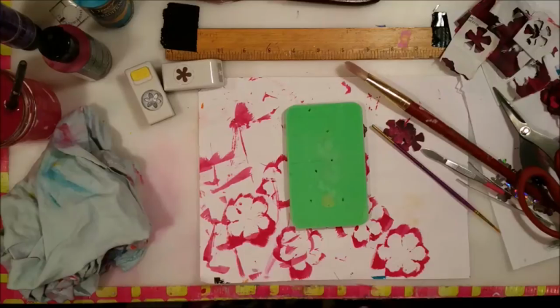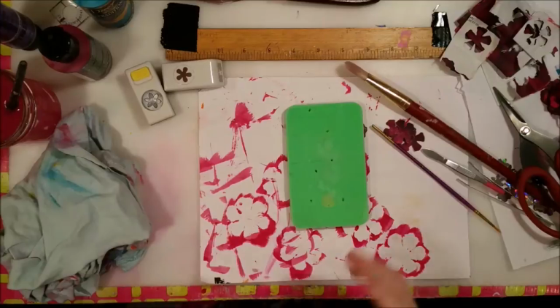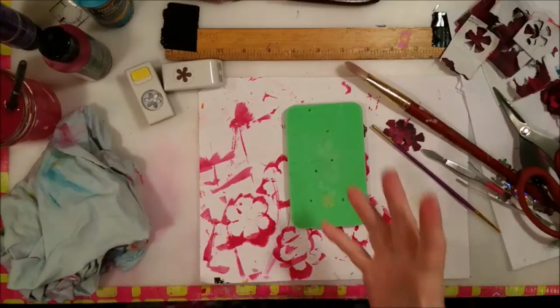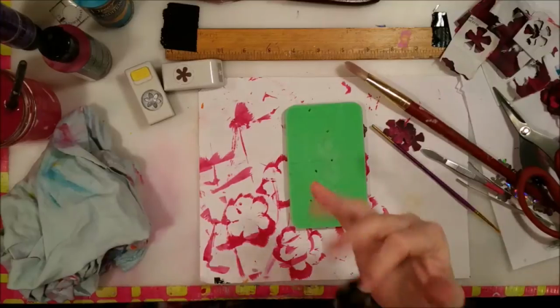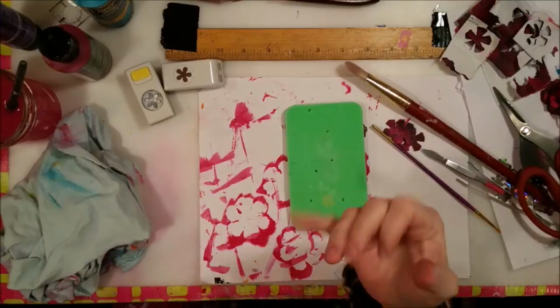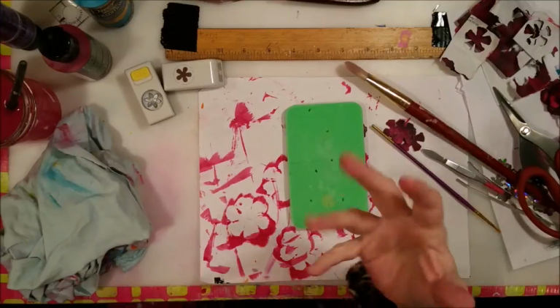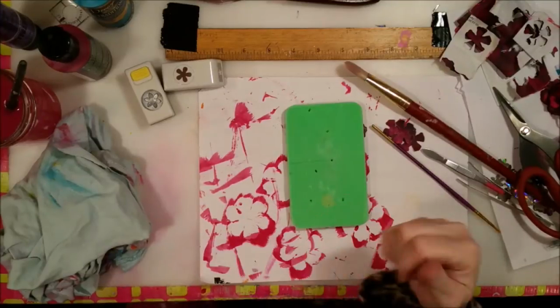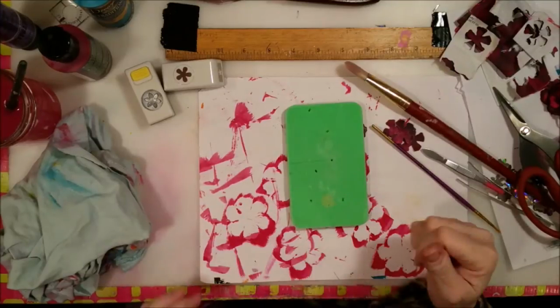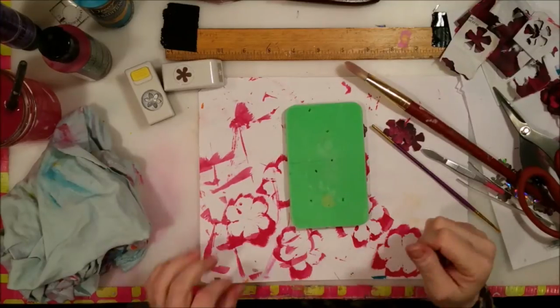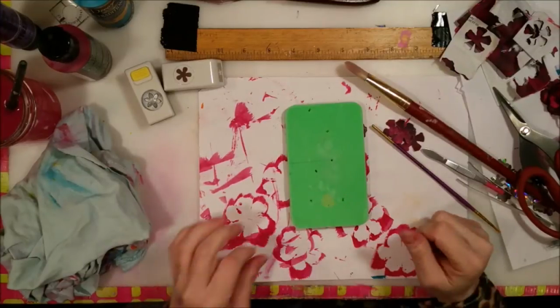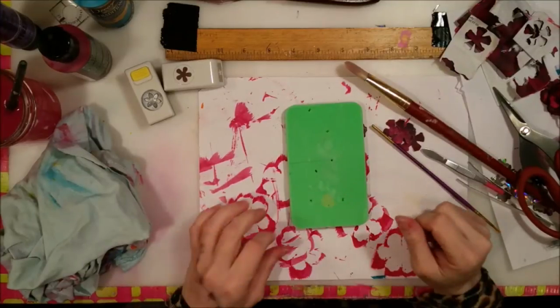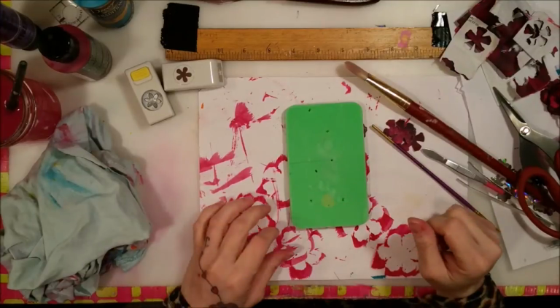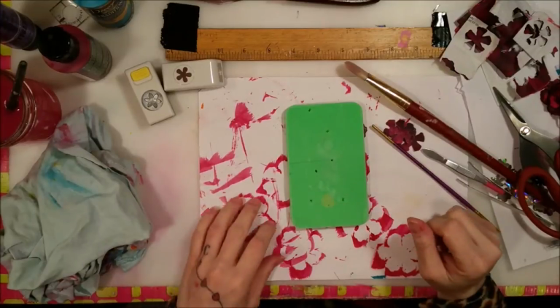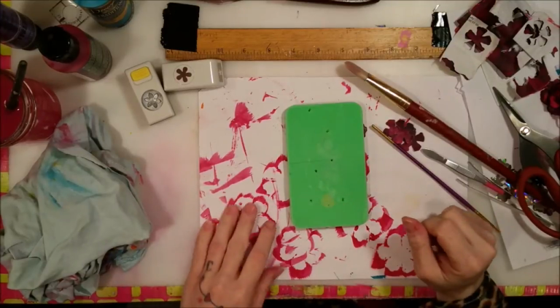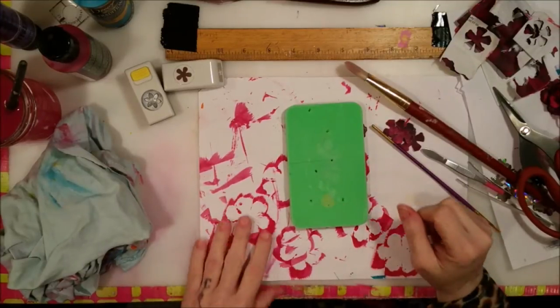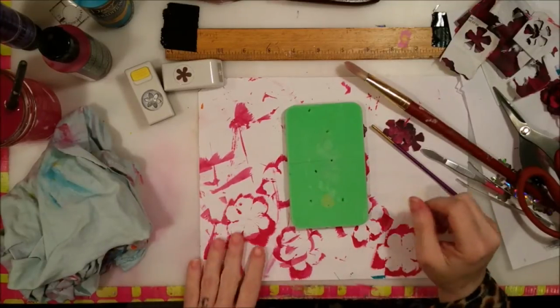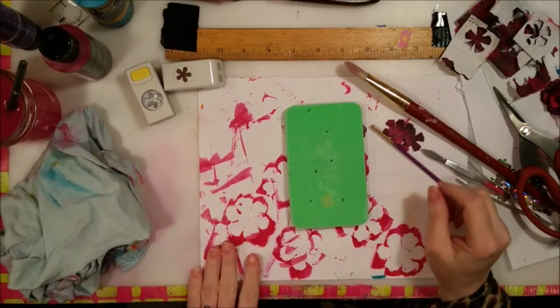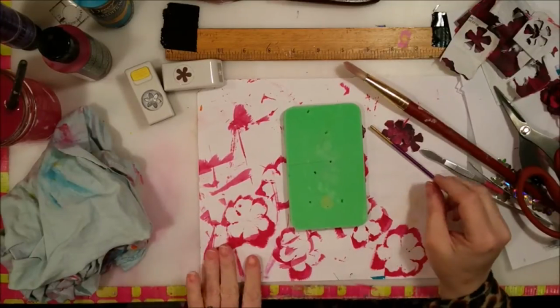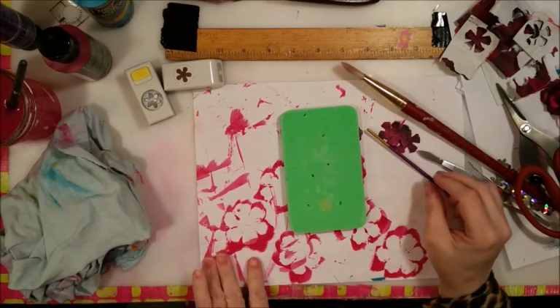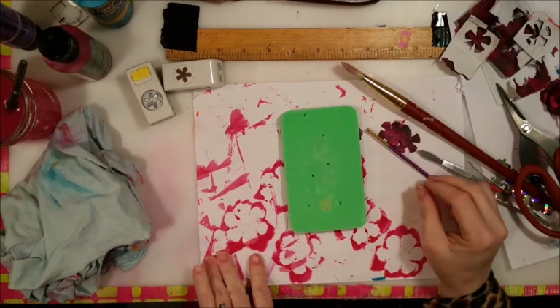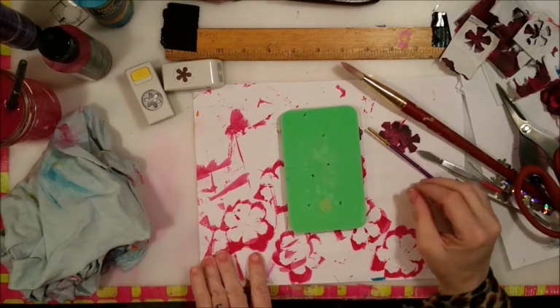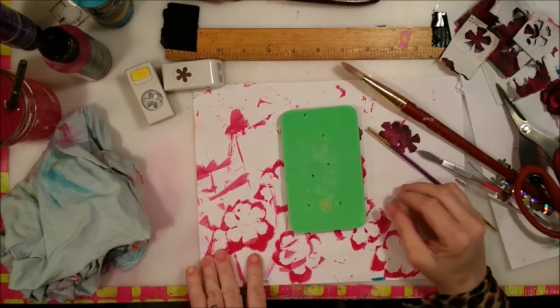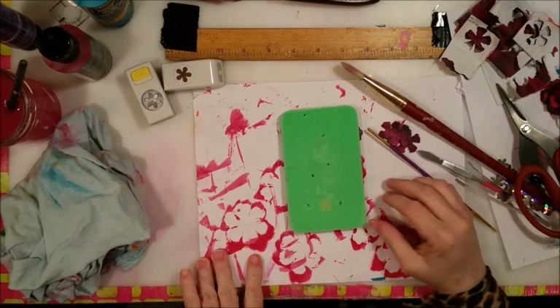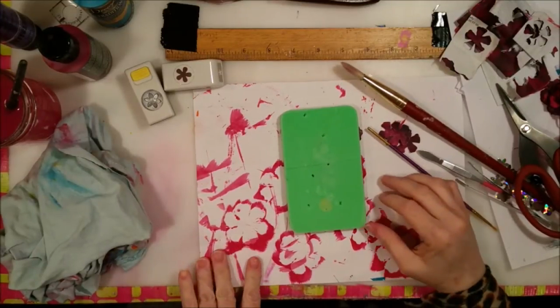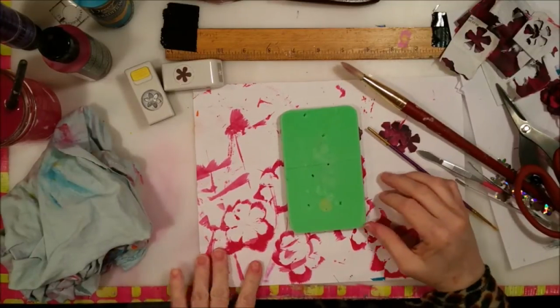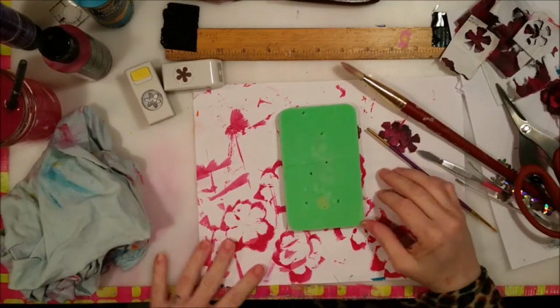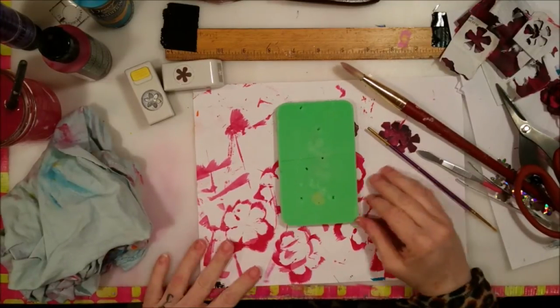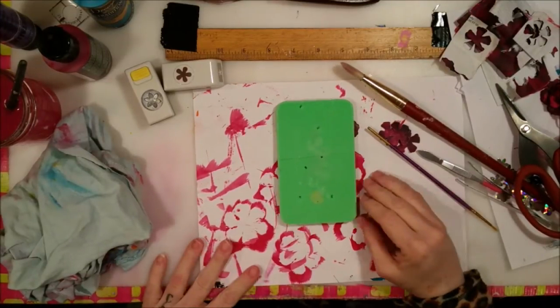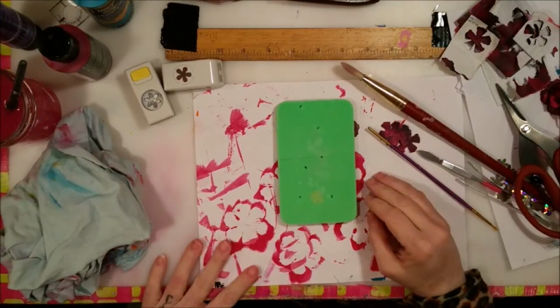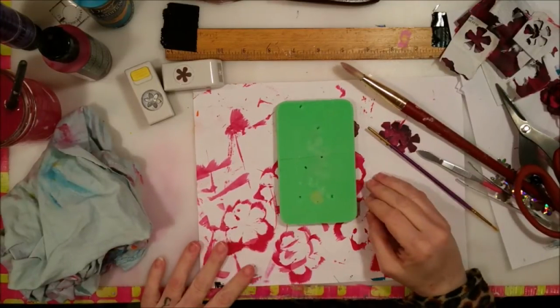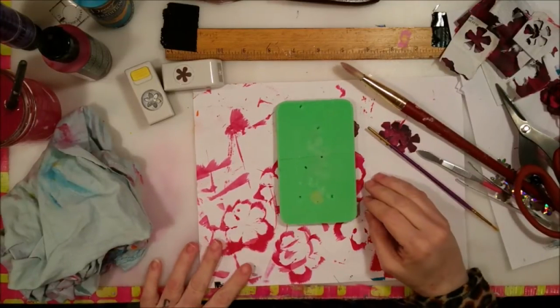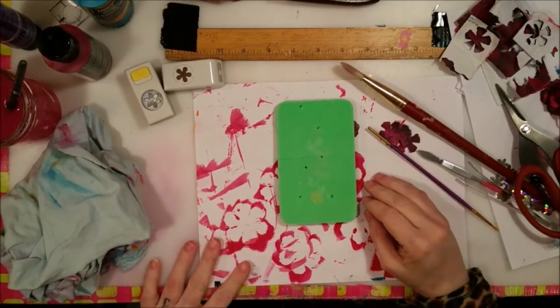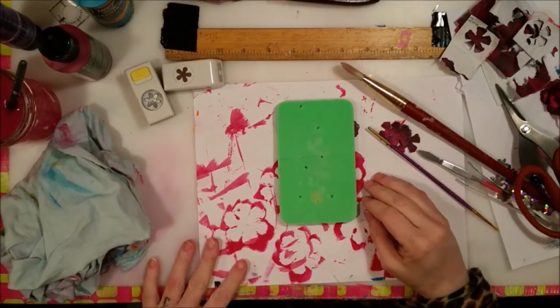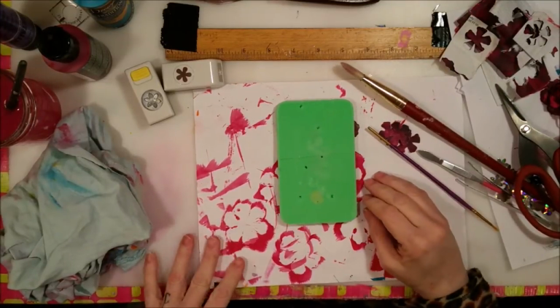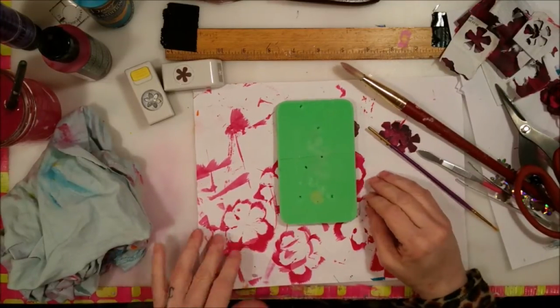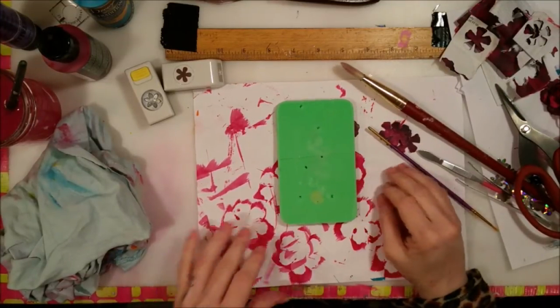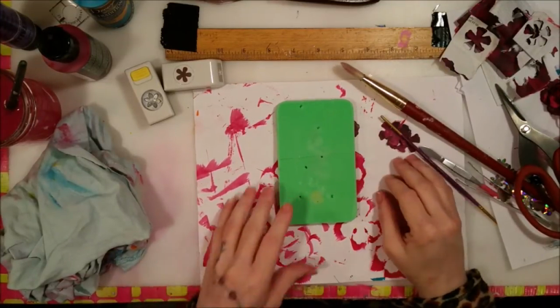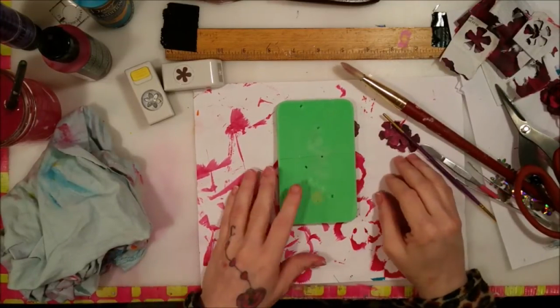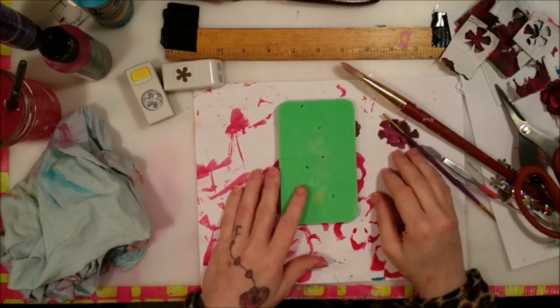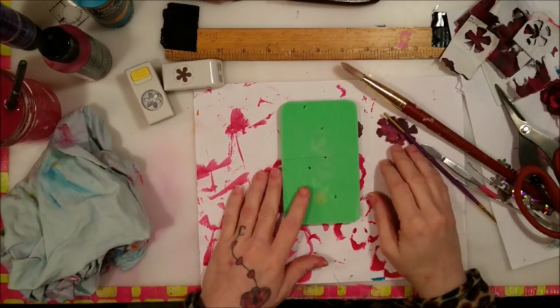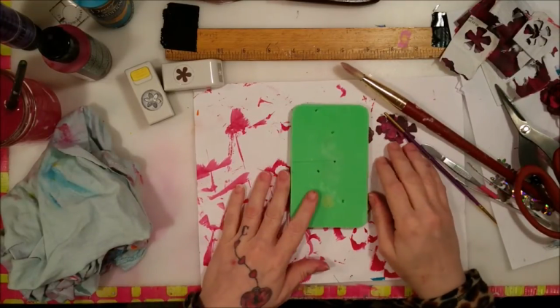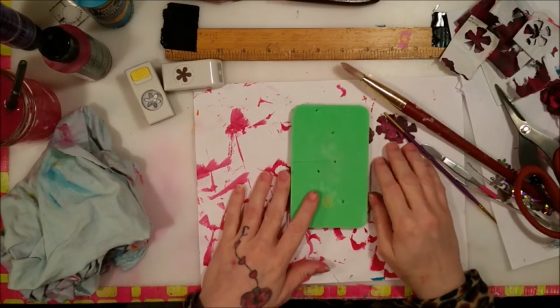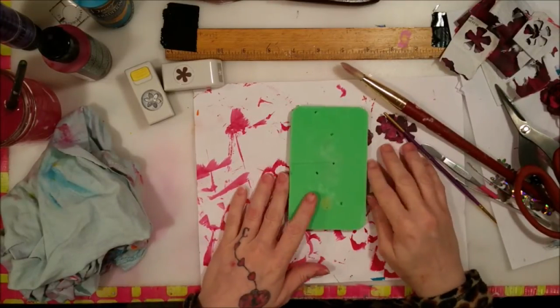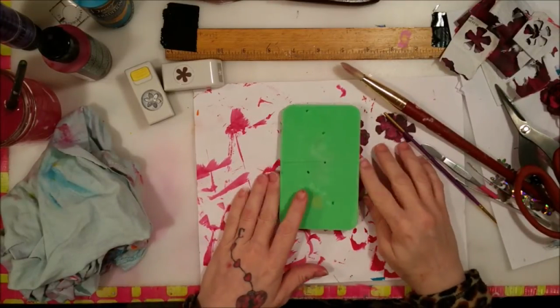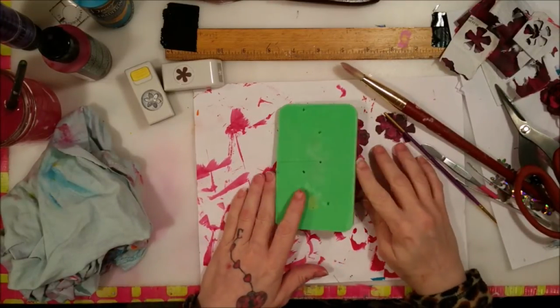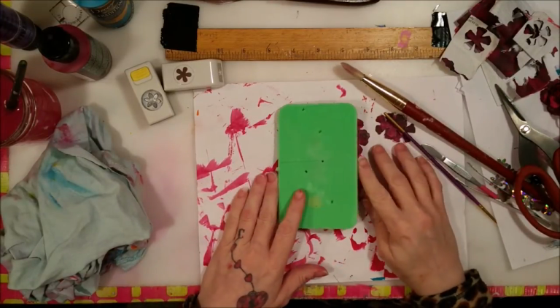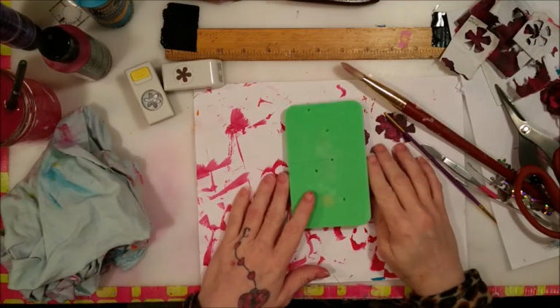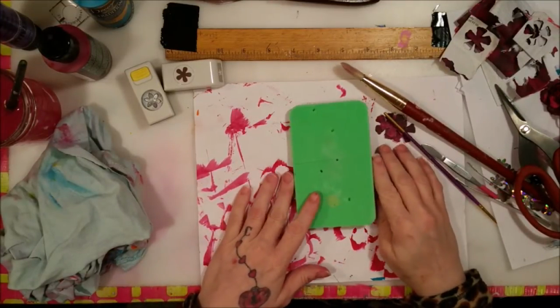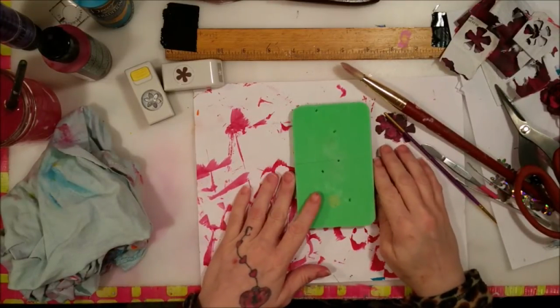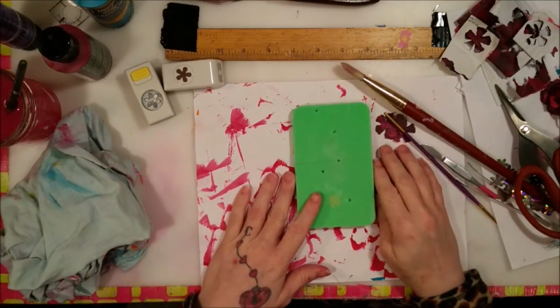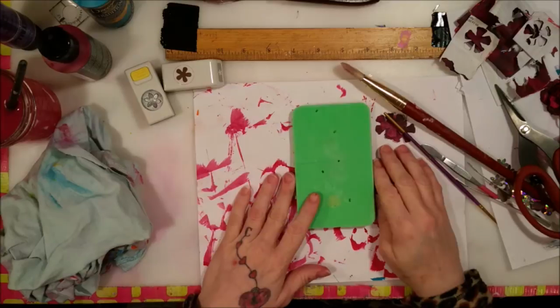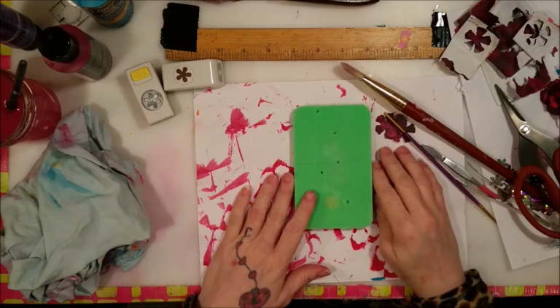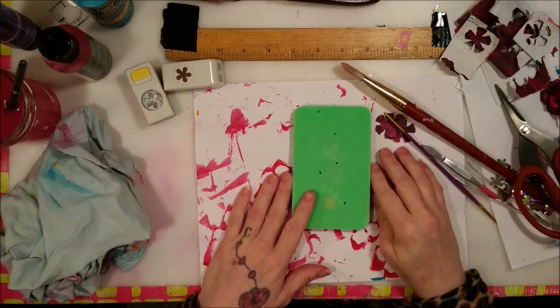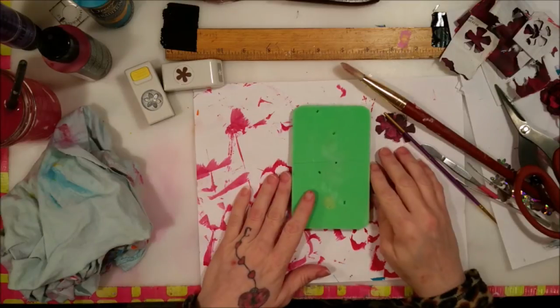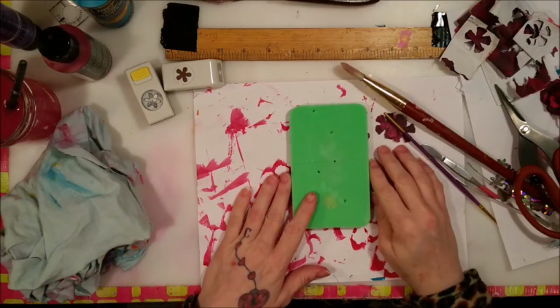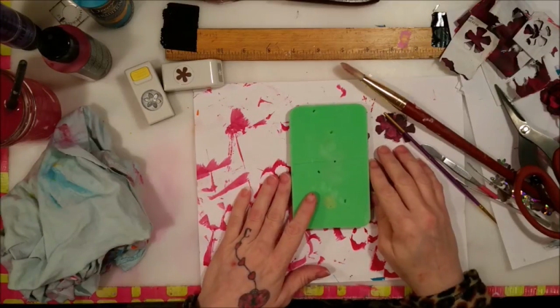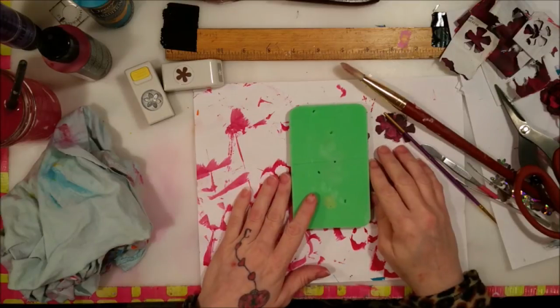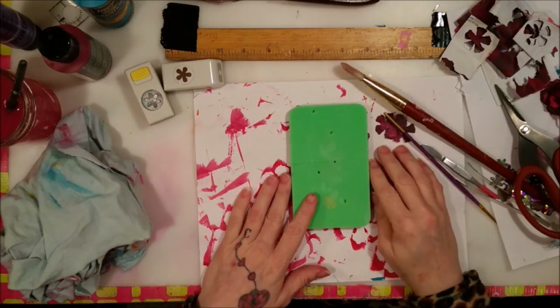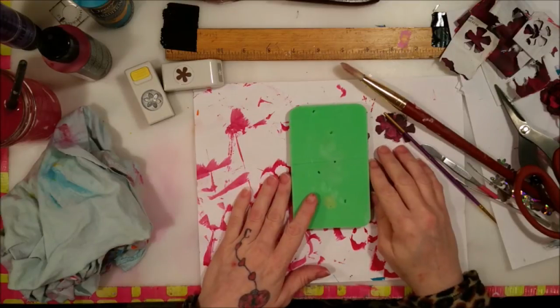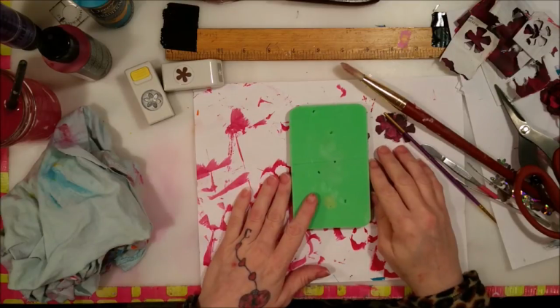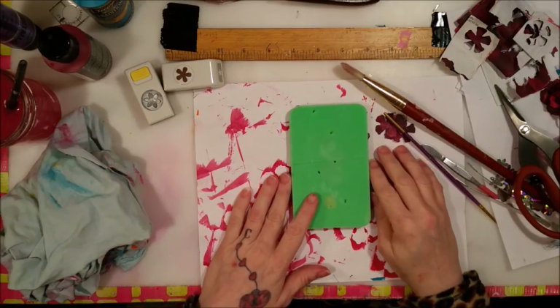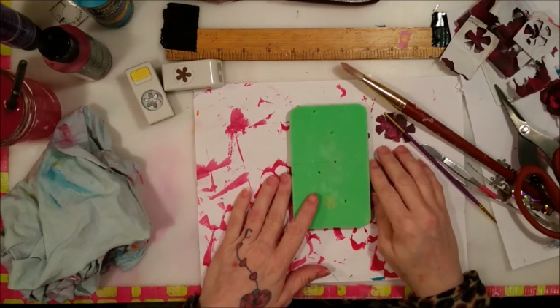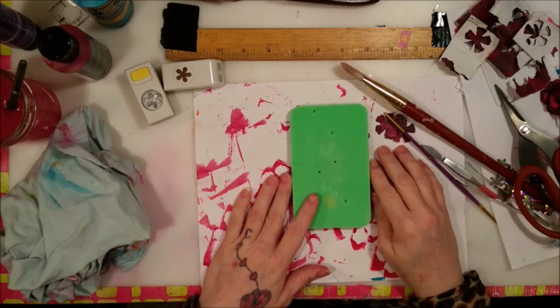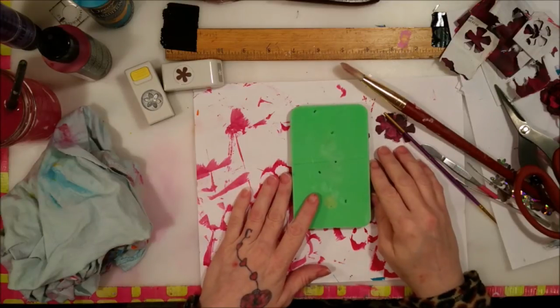Crafty family, it's me and today I've got something cool to show you.